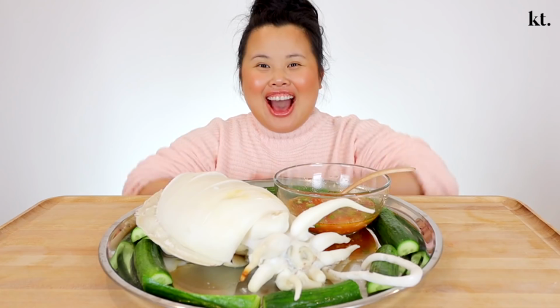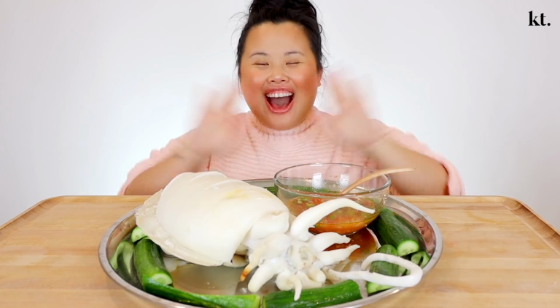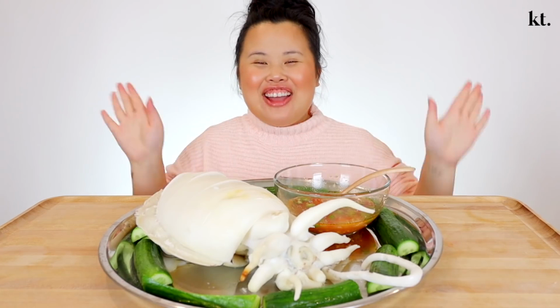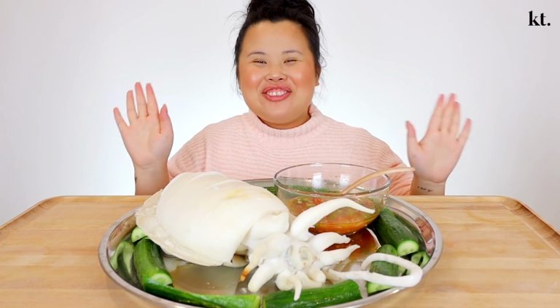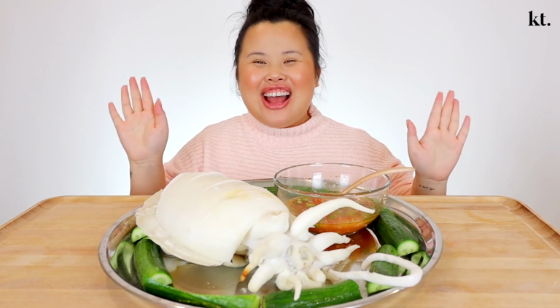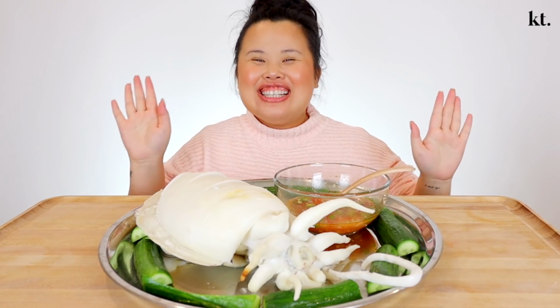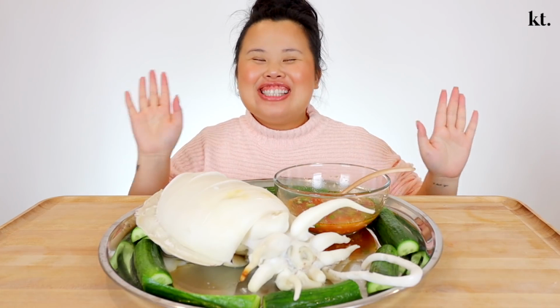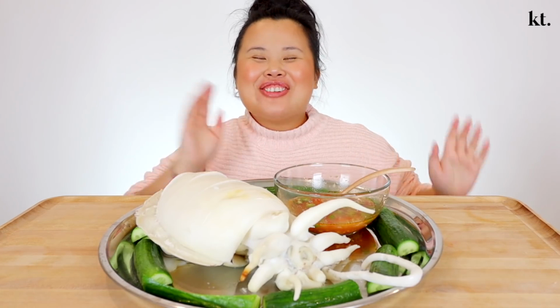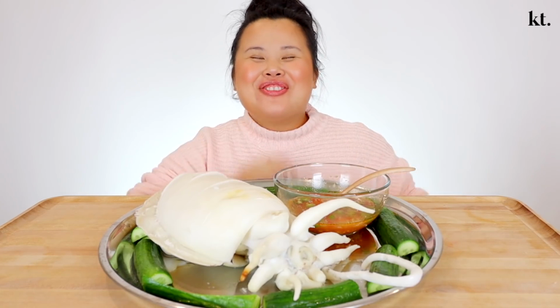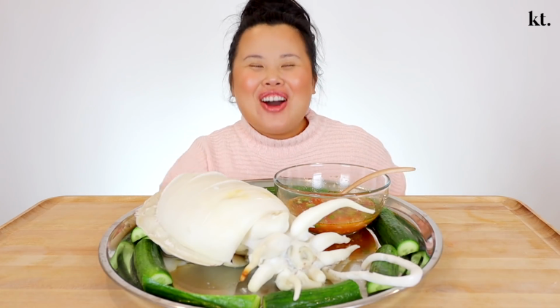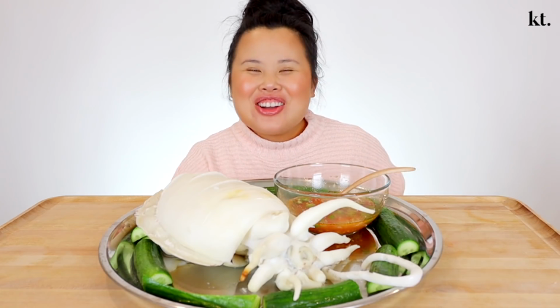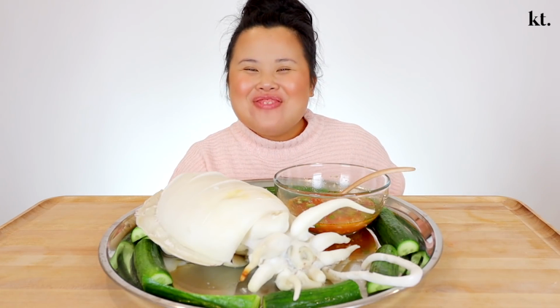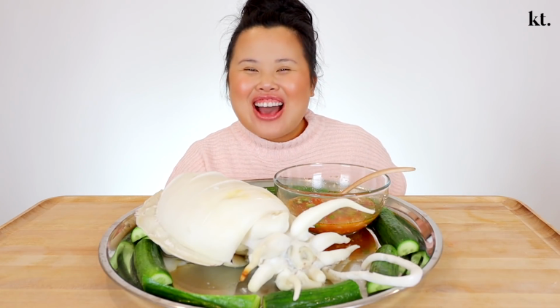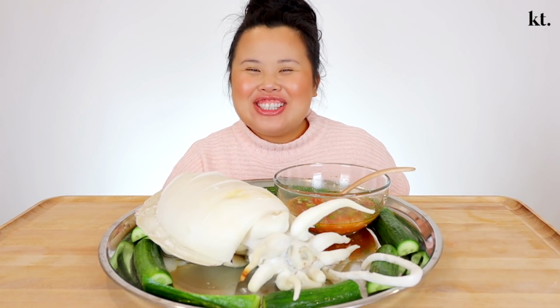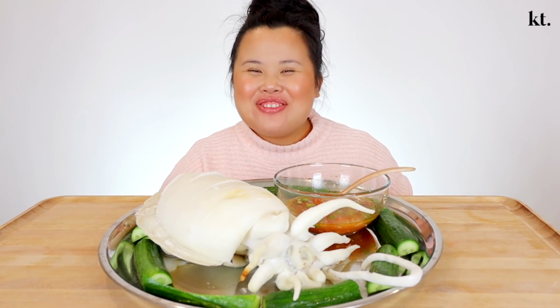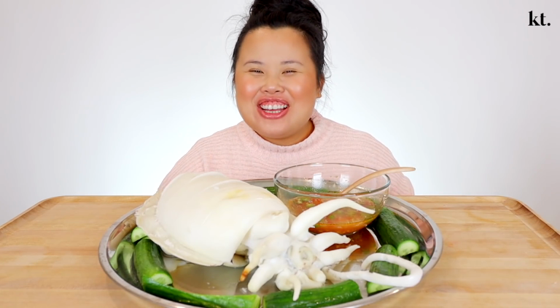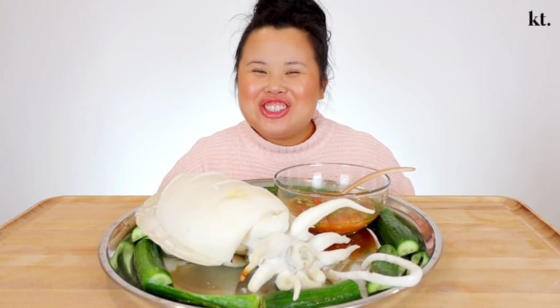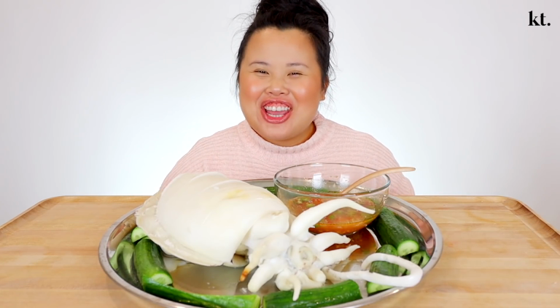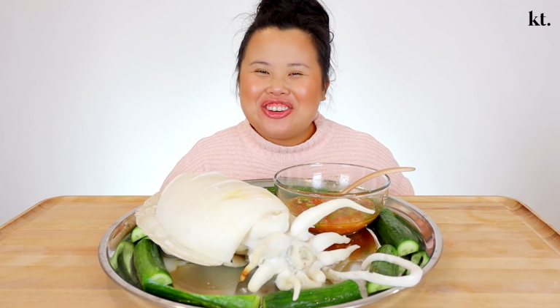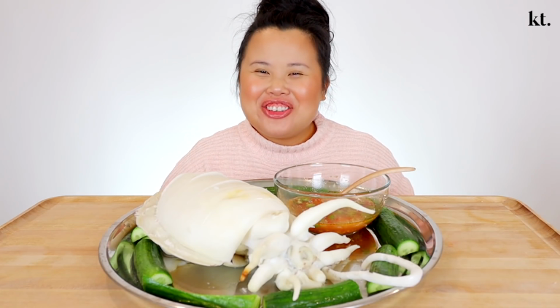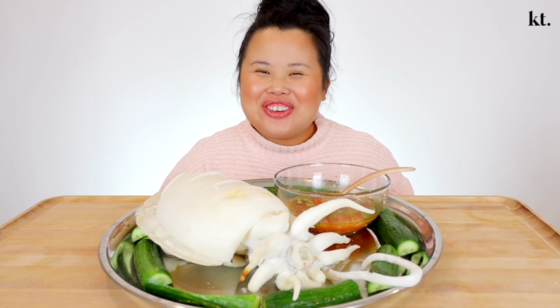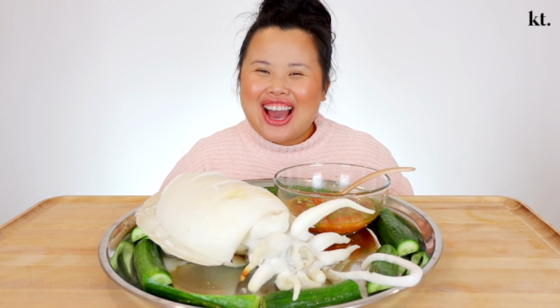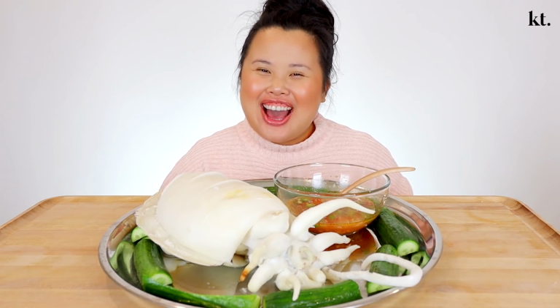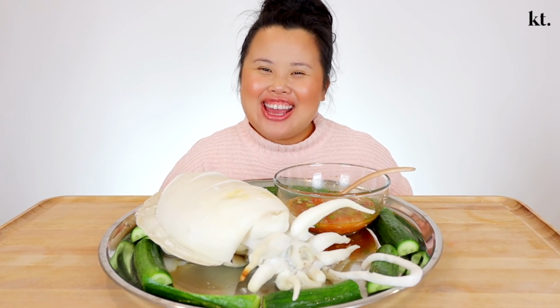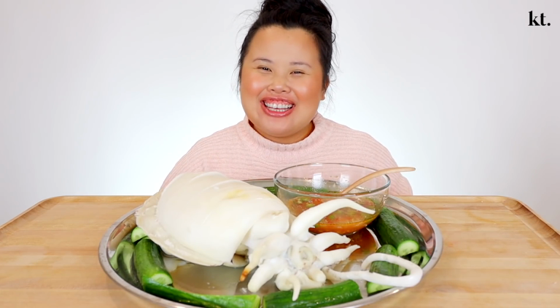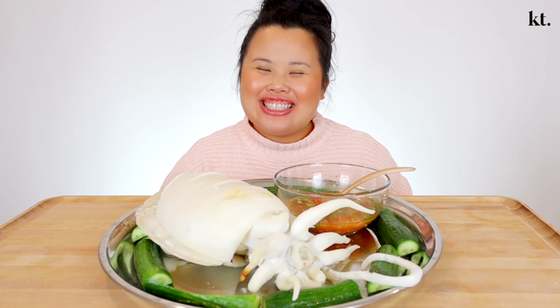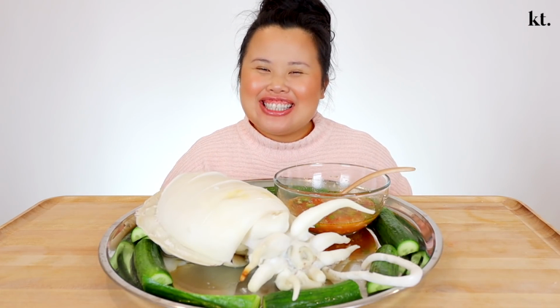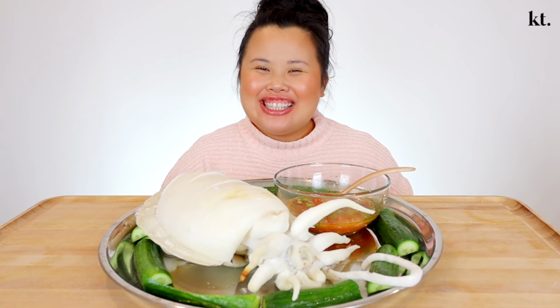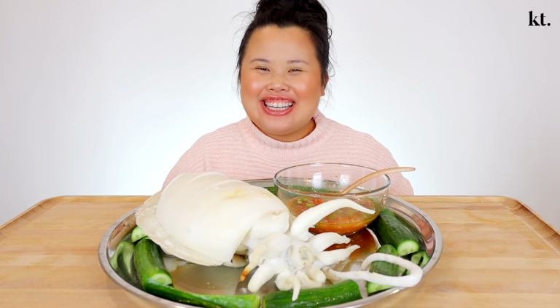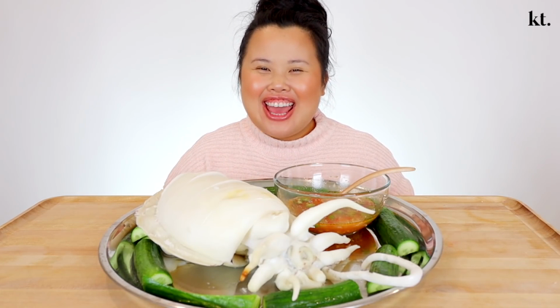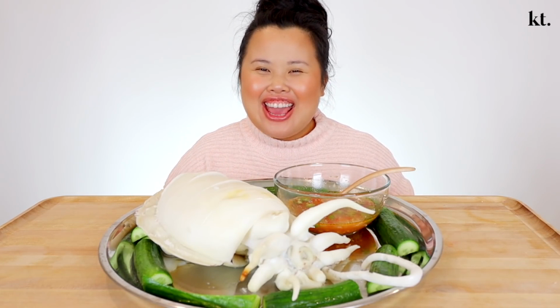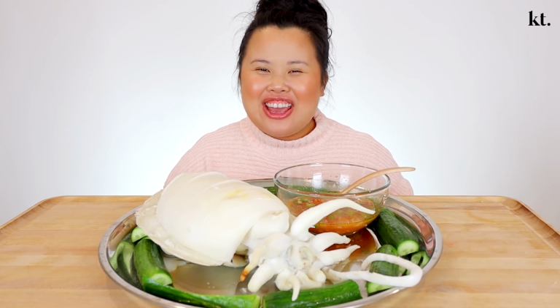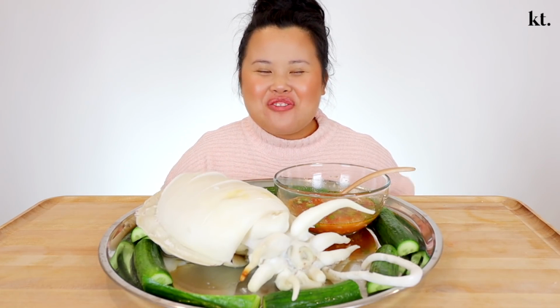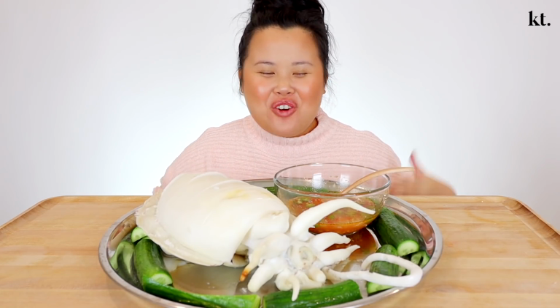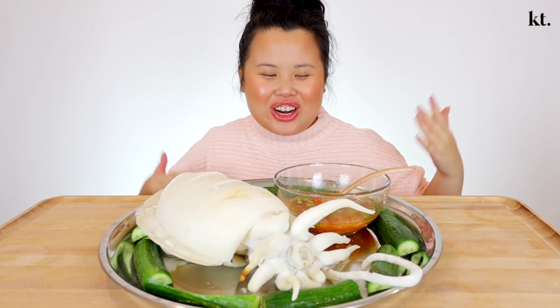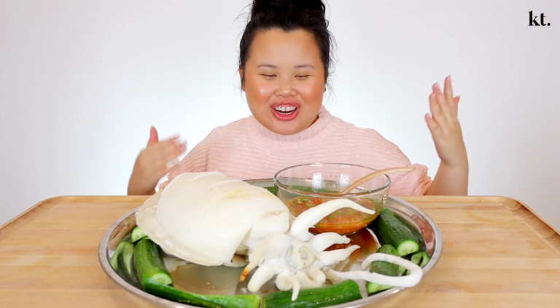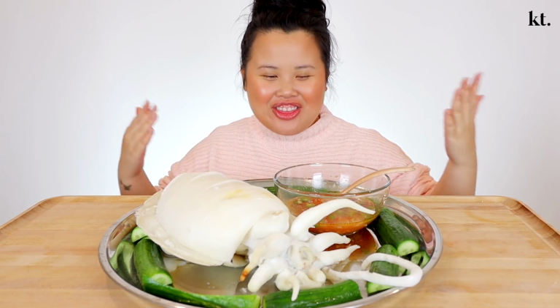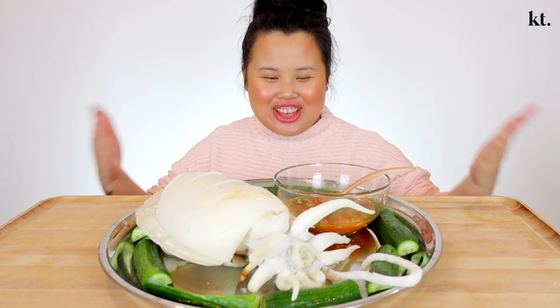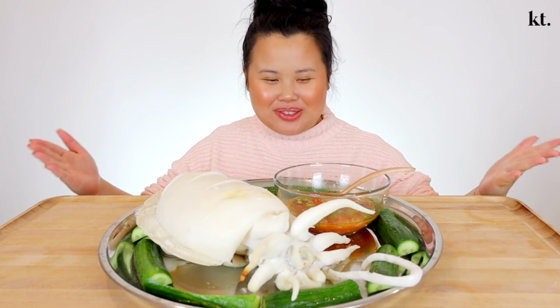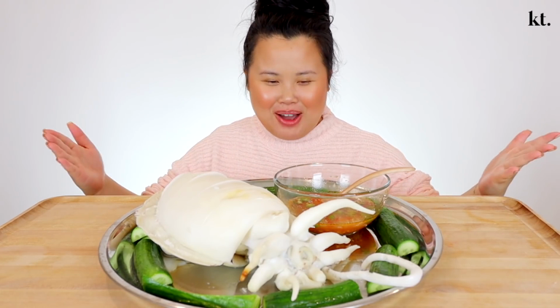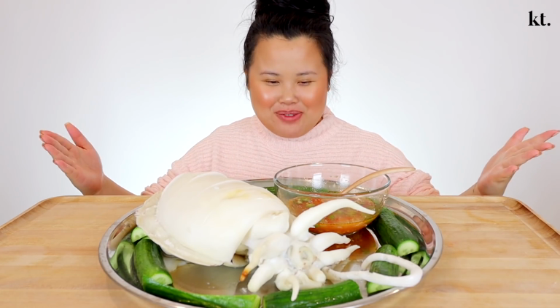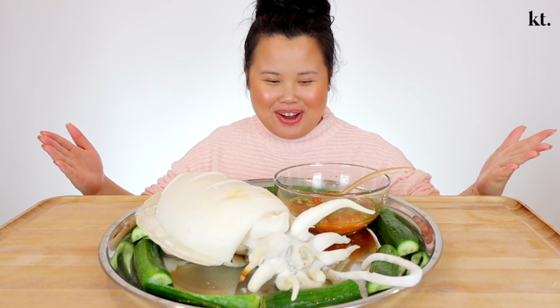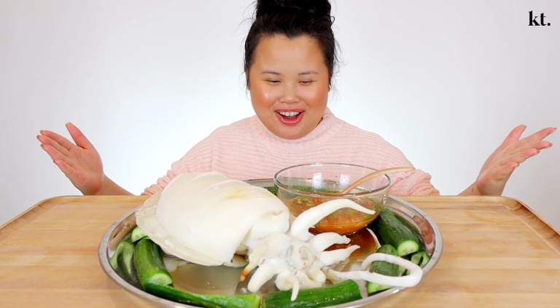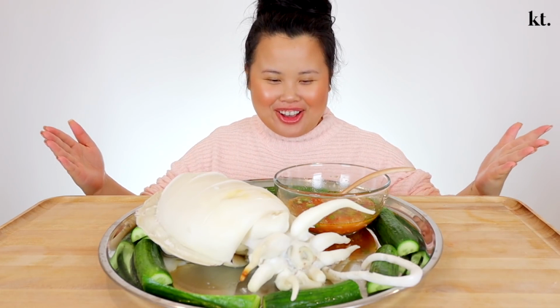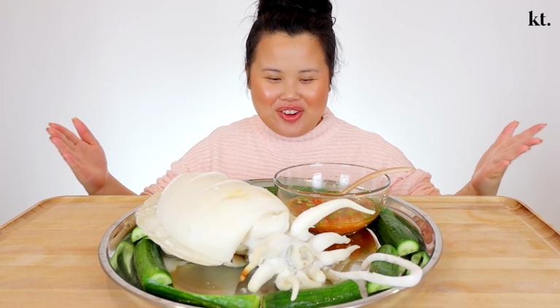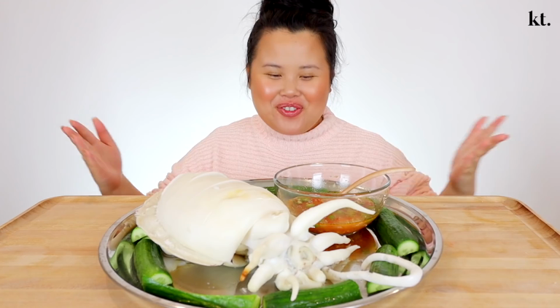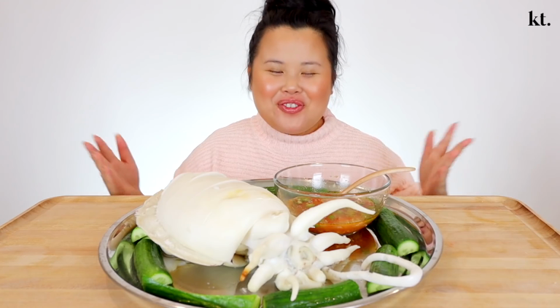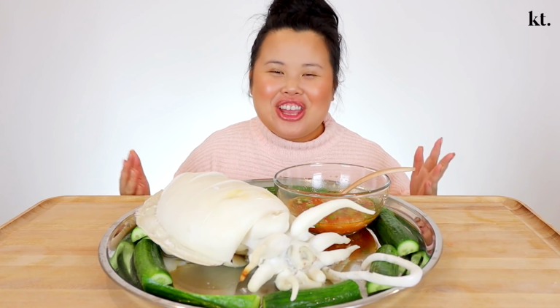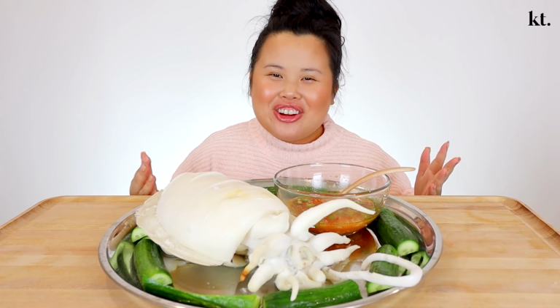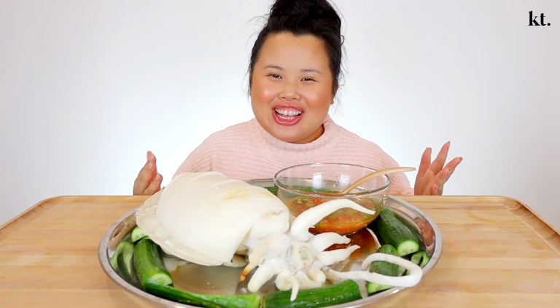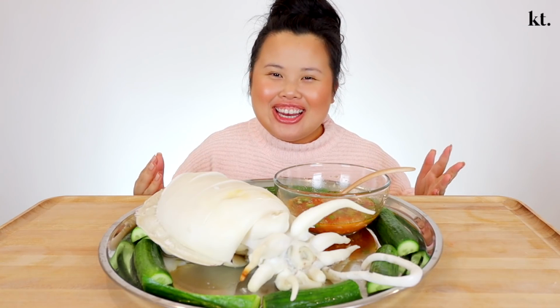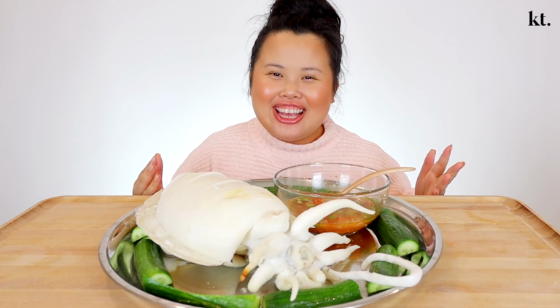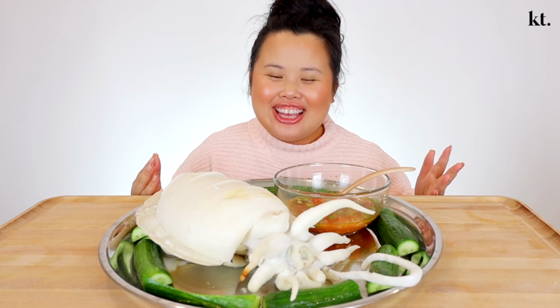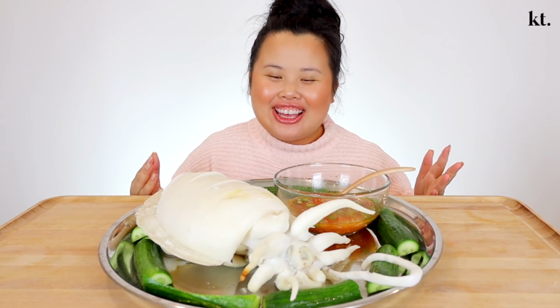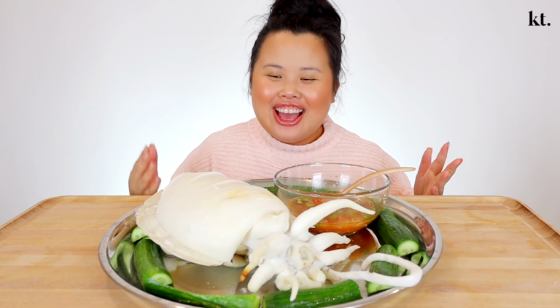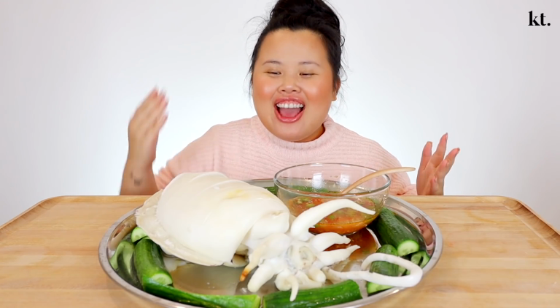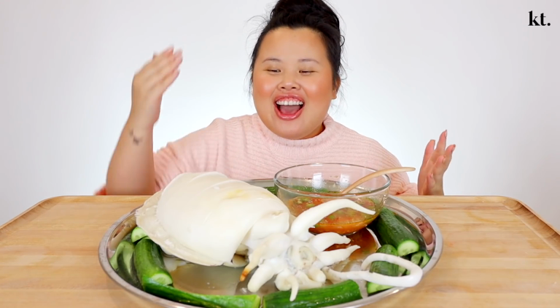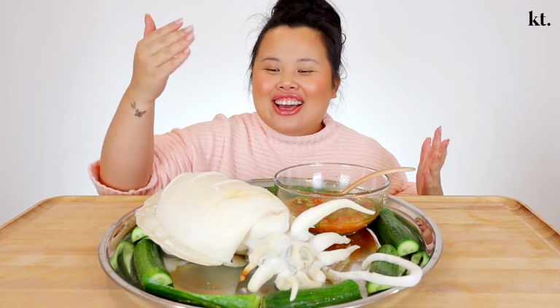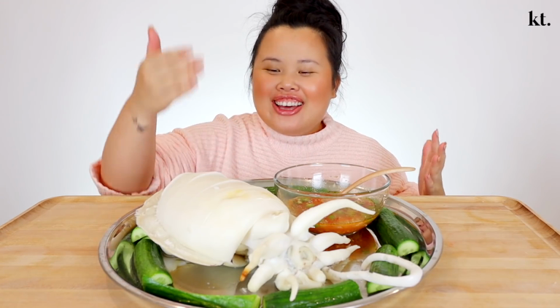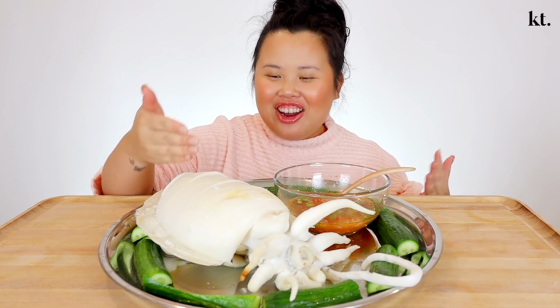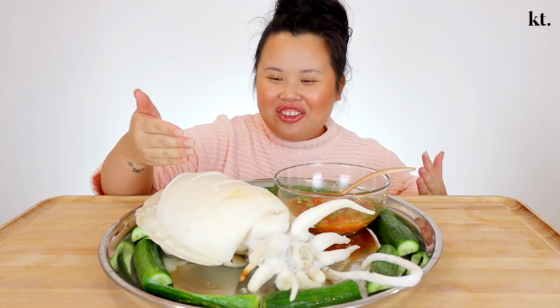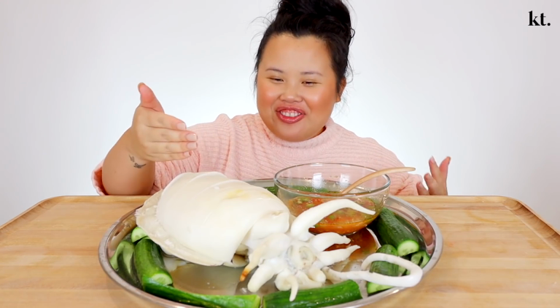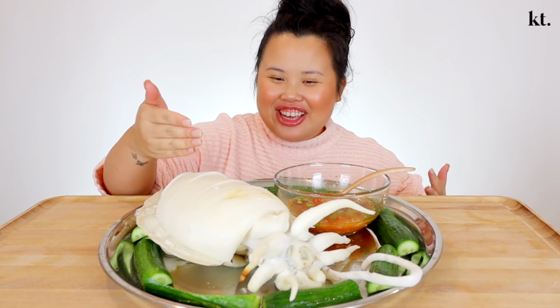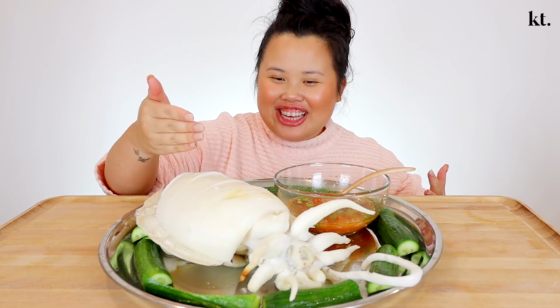Hi friends! Welcome back to my channel, you guys! Today, for this mukbang, we are eating cuttlefish!